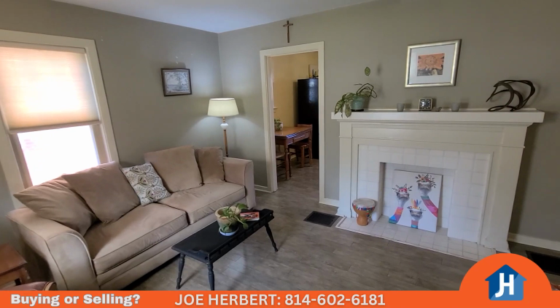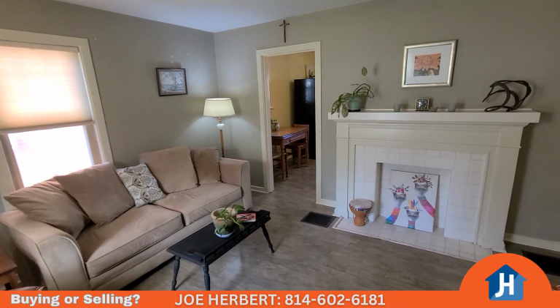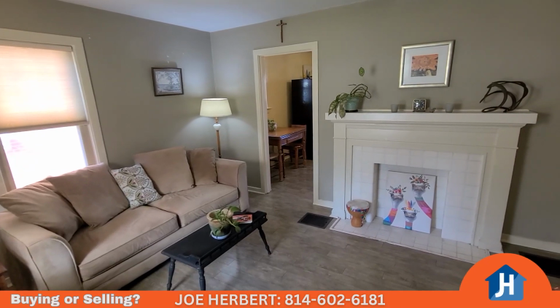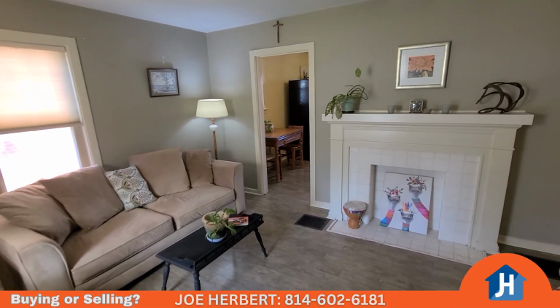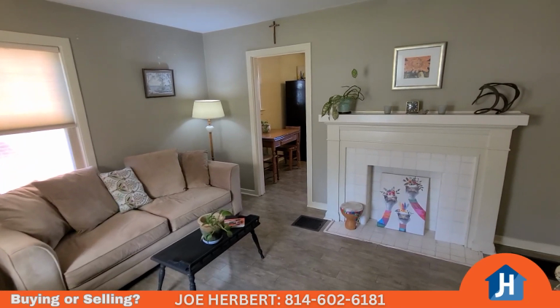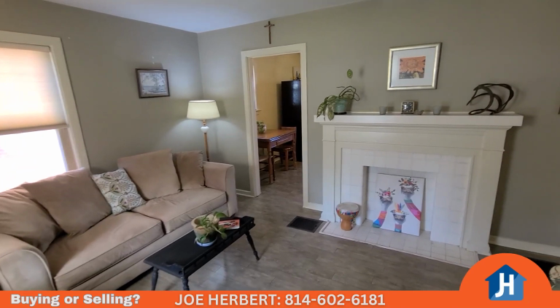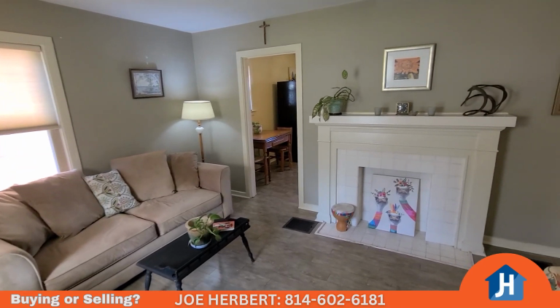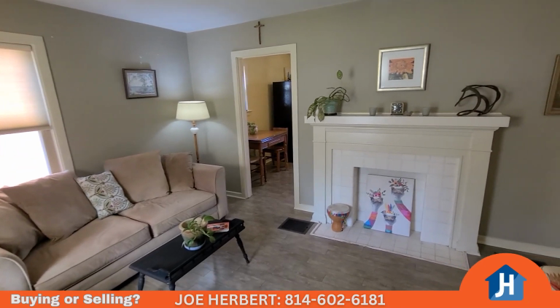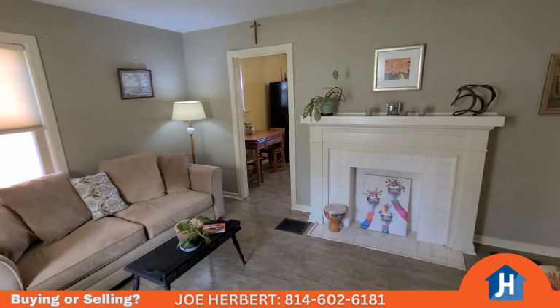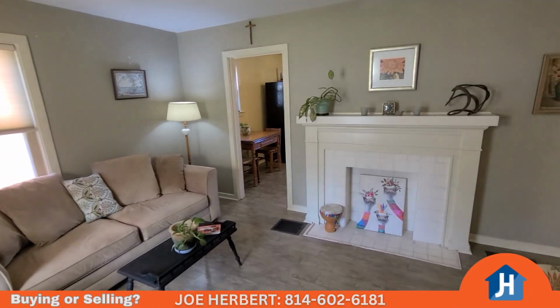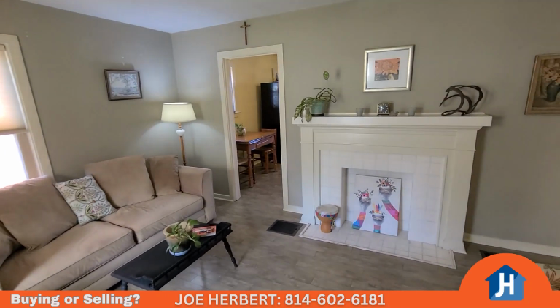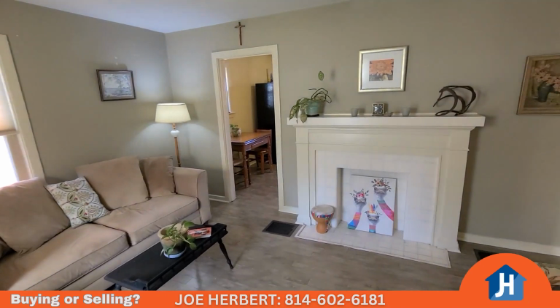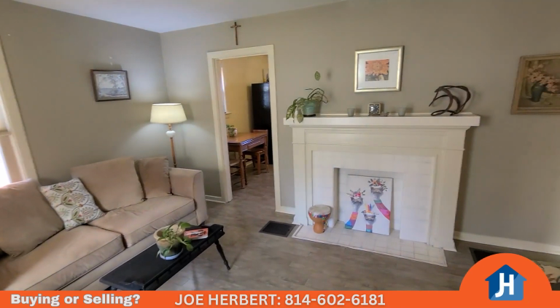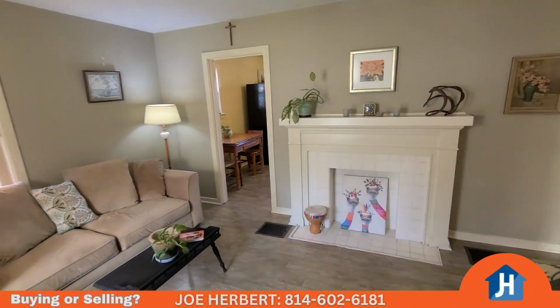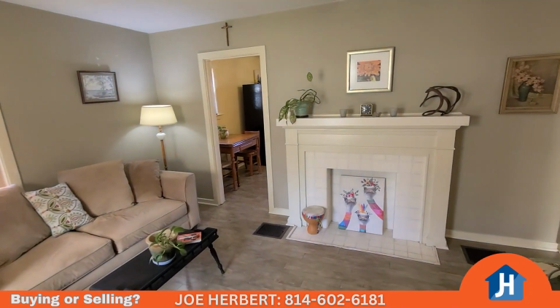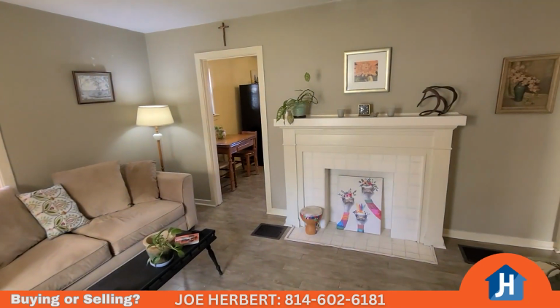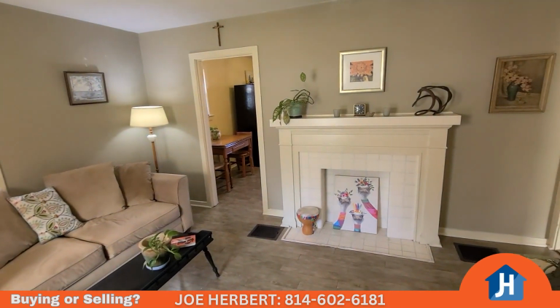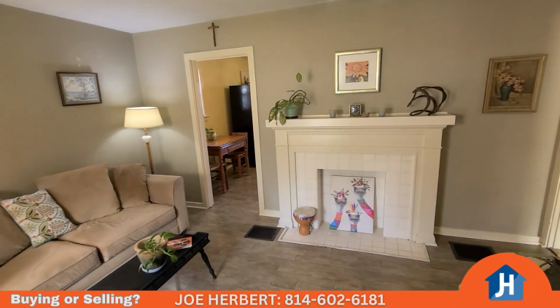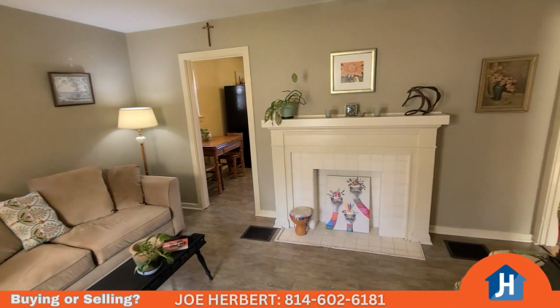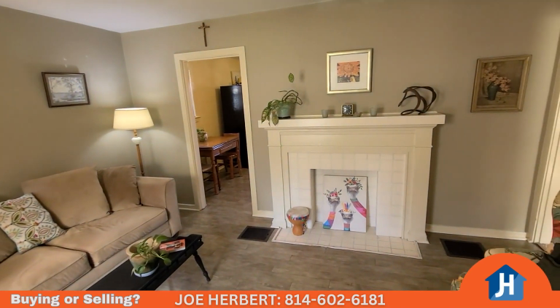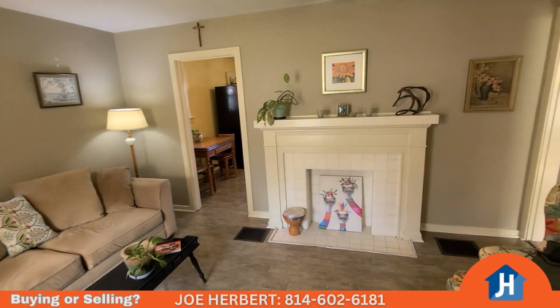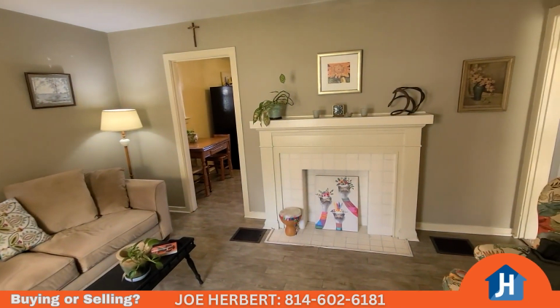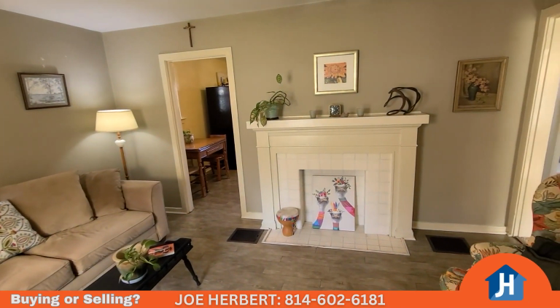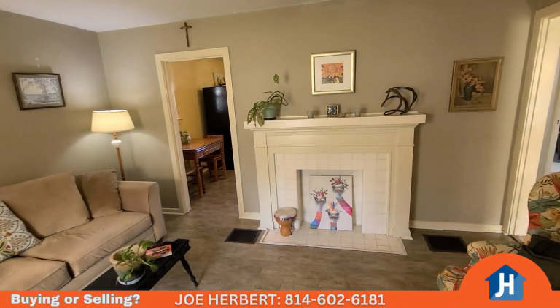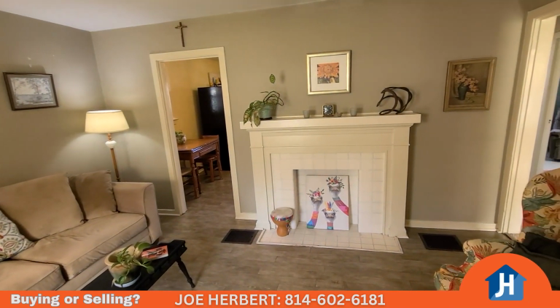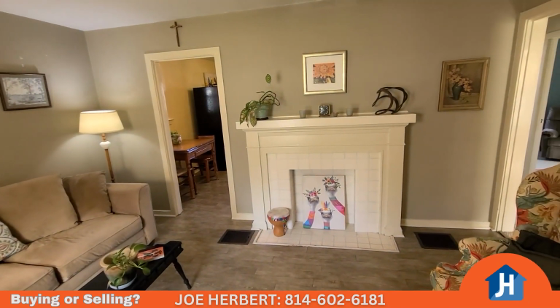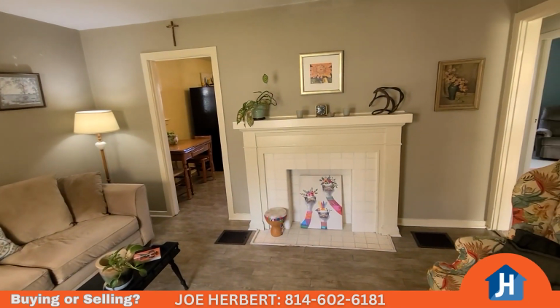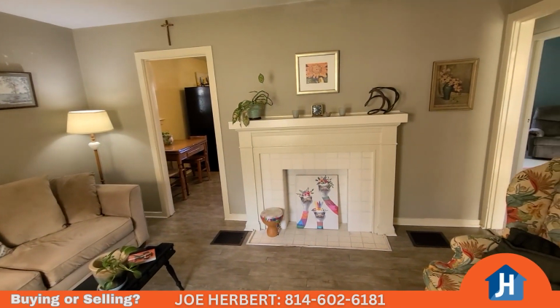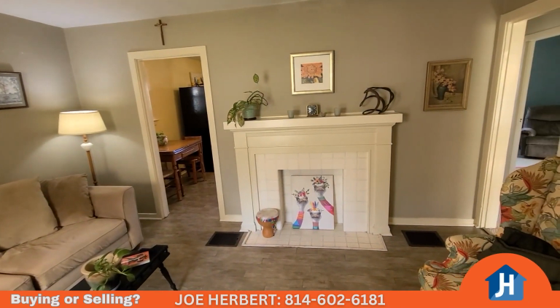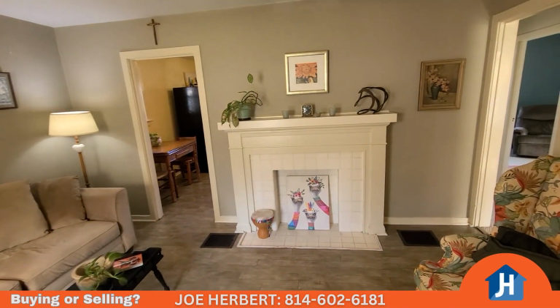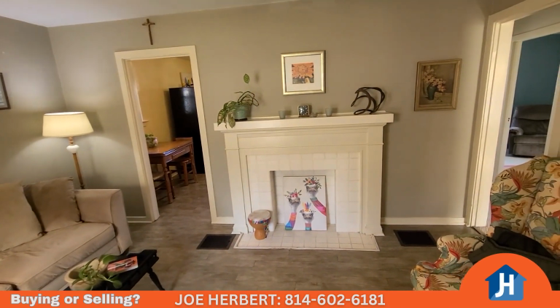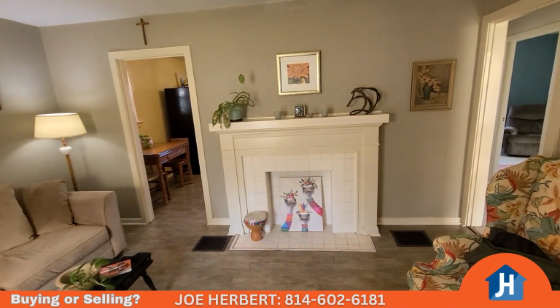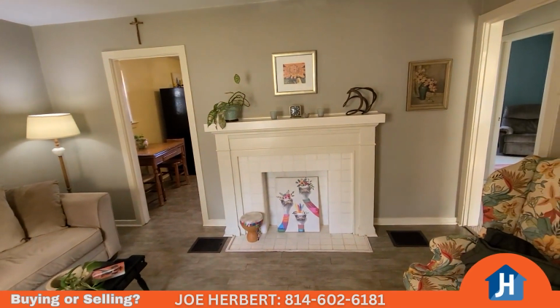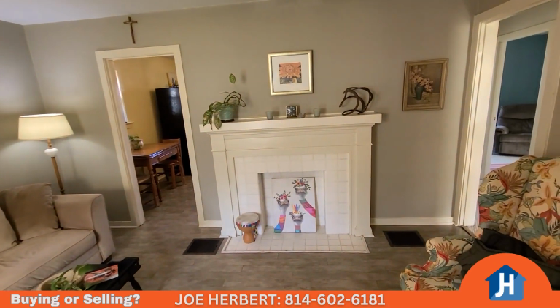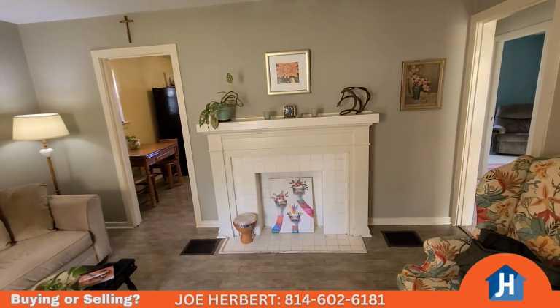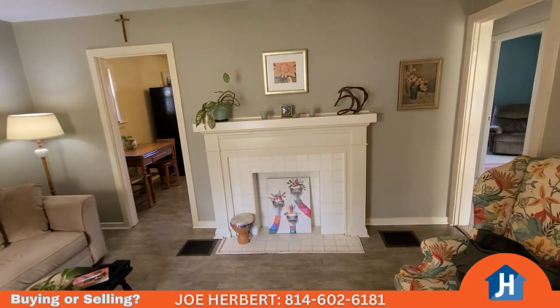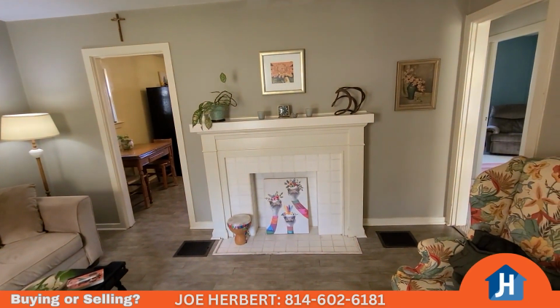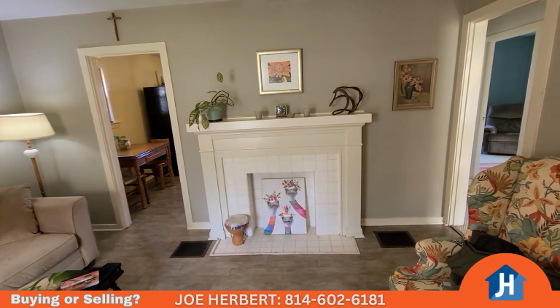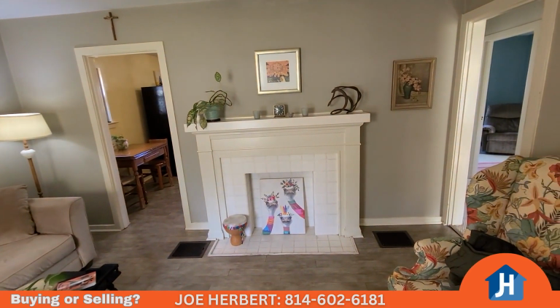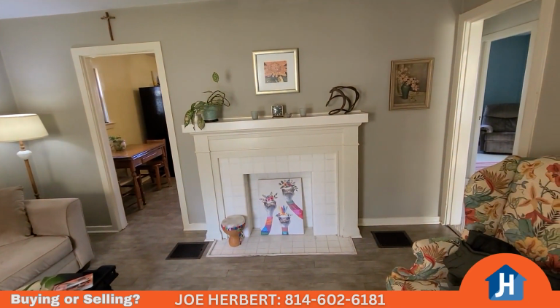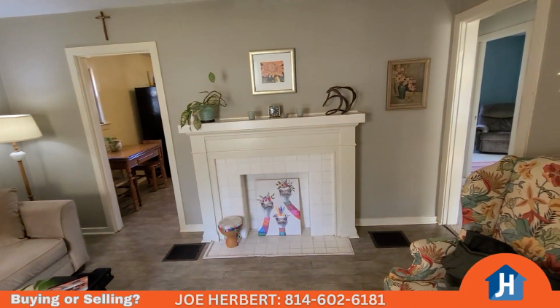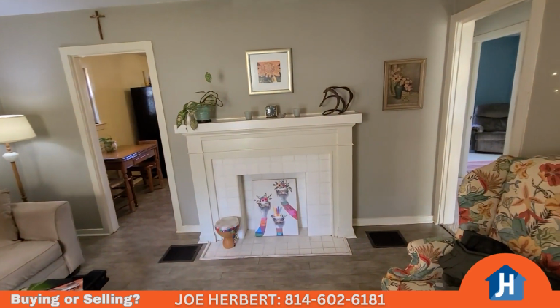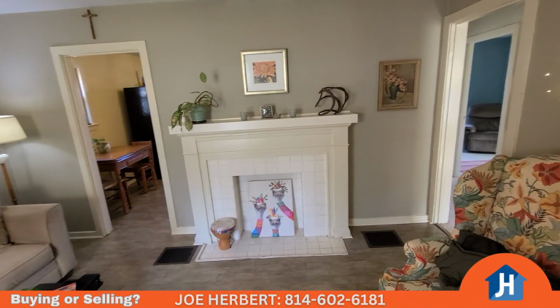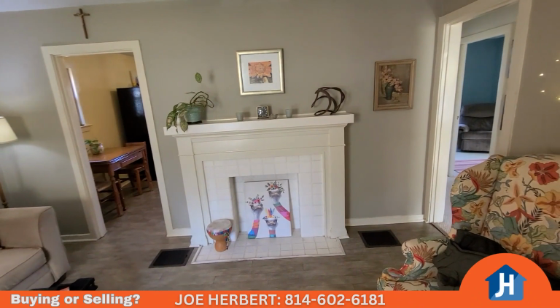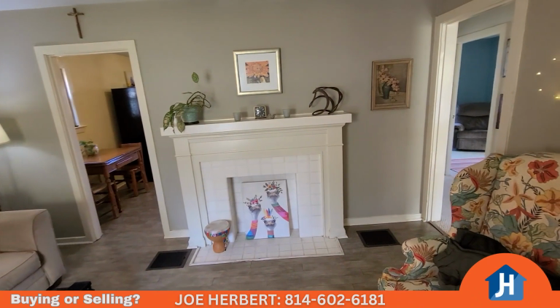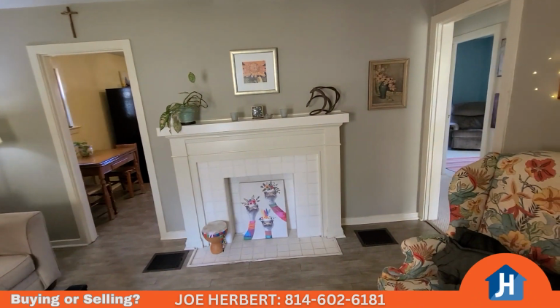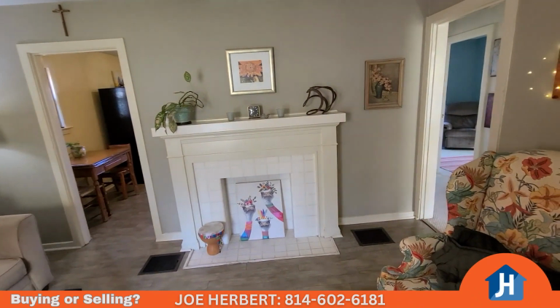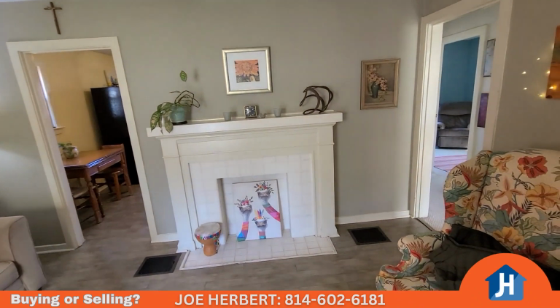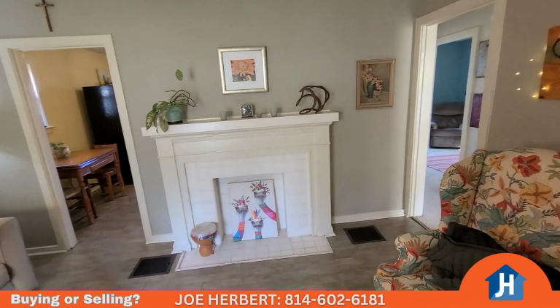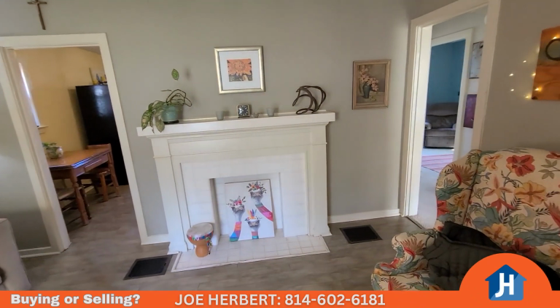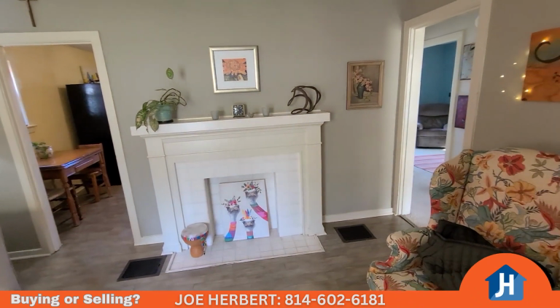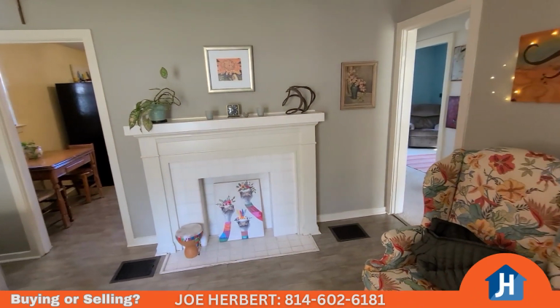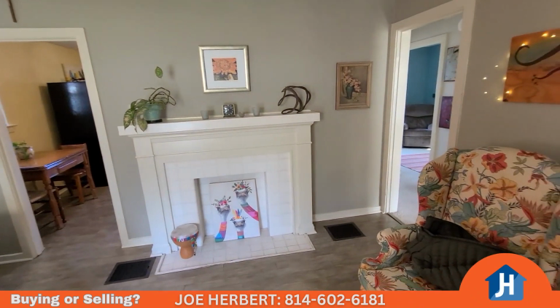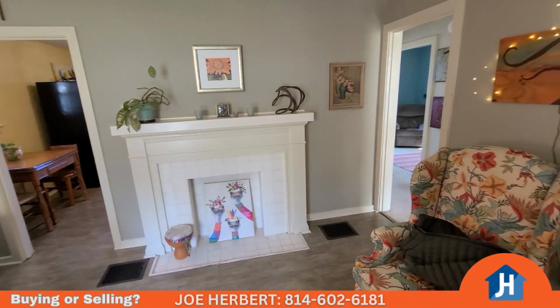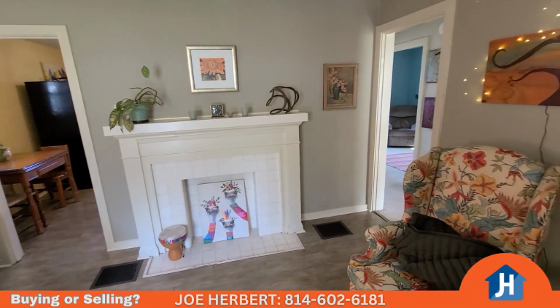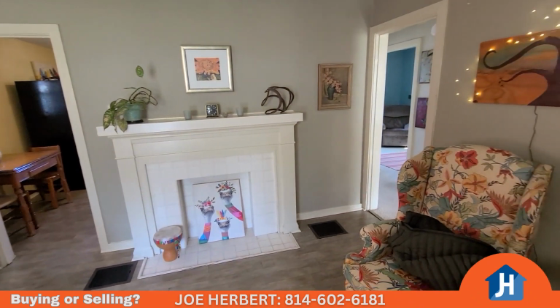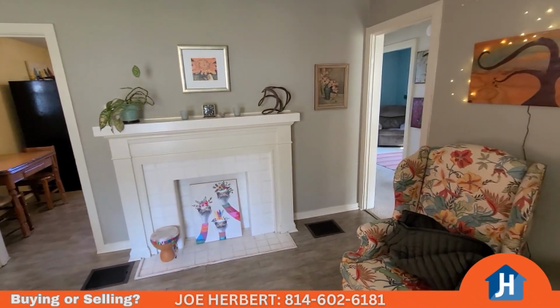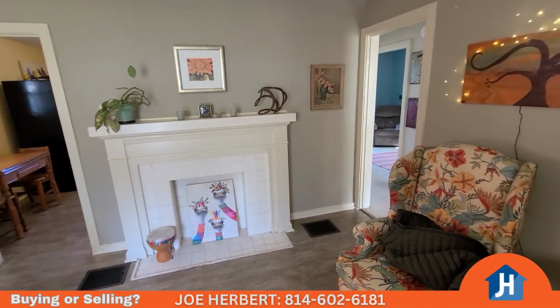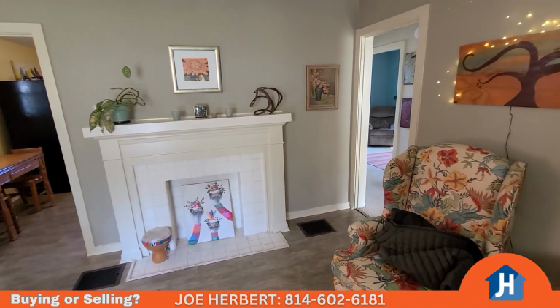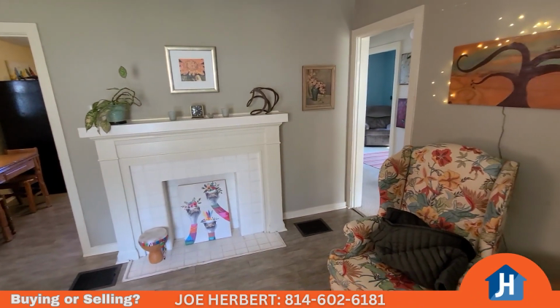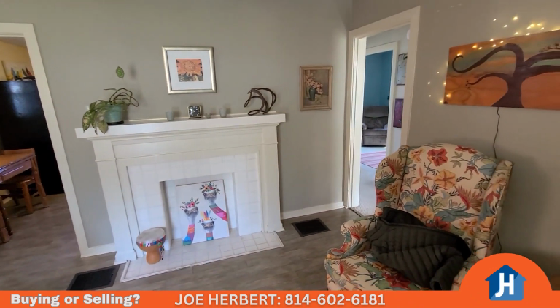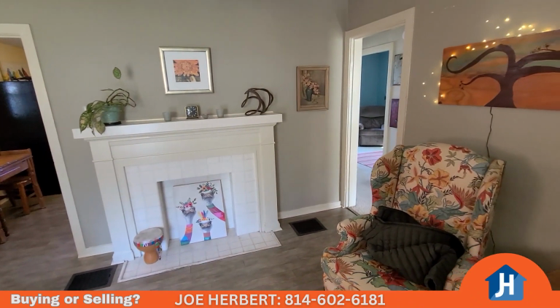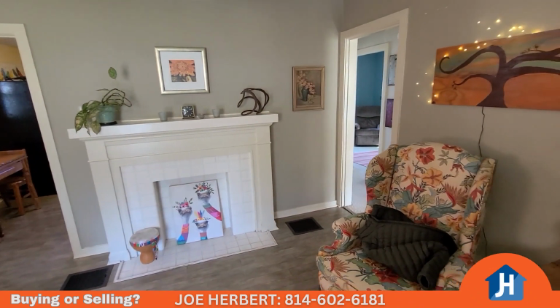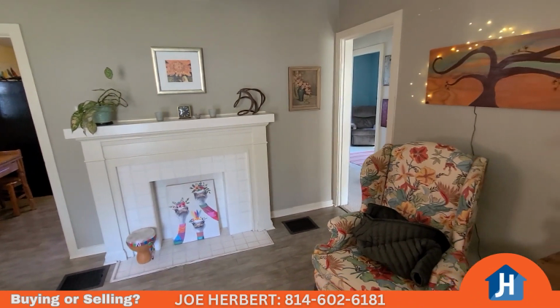Let's get a good scan of this really nice, pretty cute family room. Got an ornamental fireplace right there.